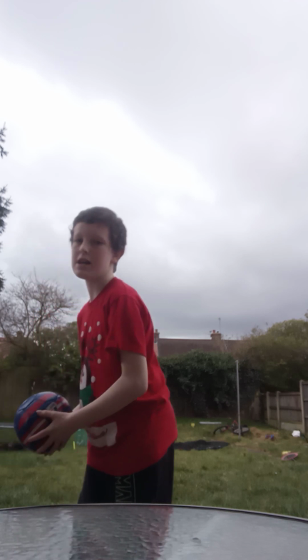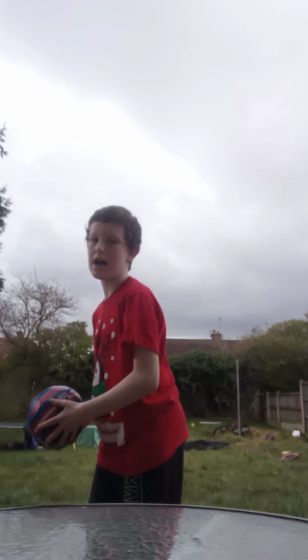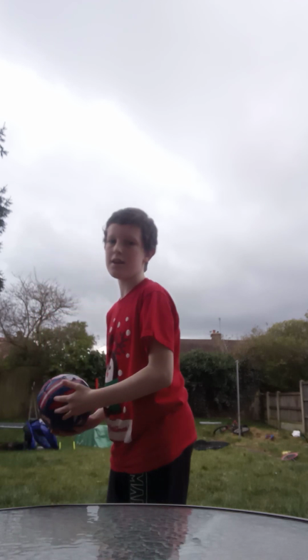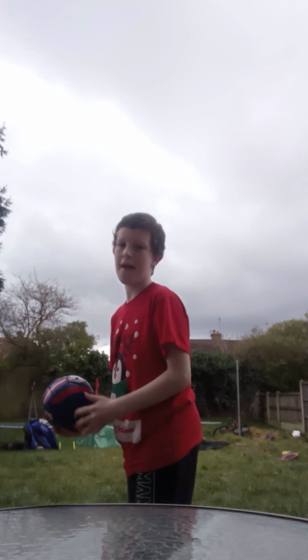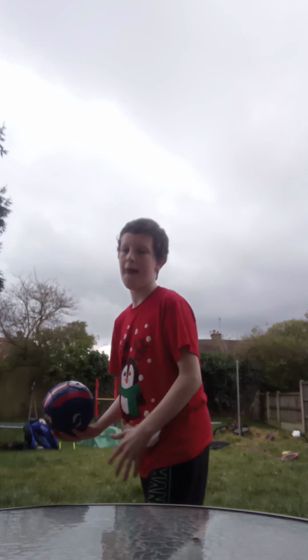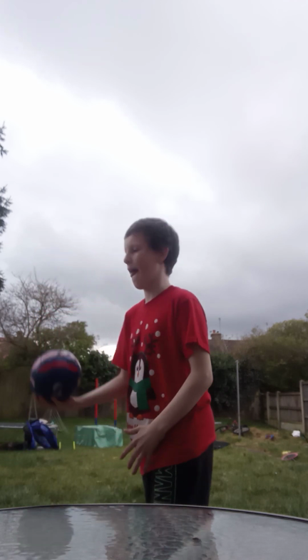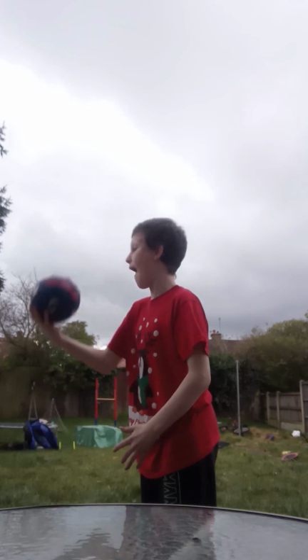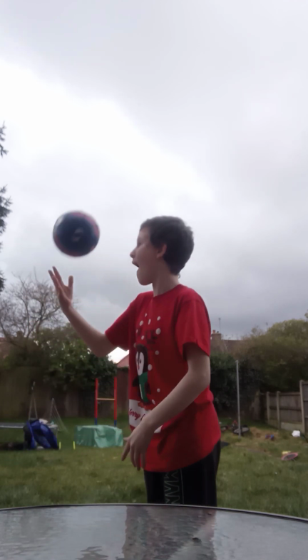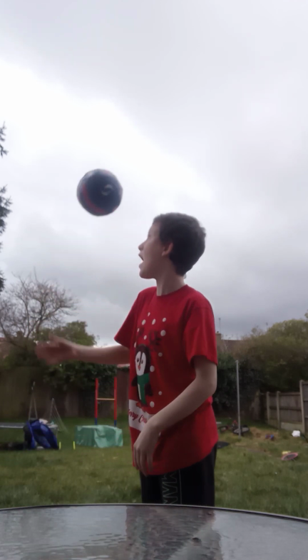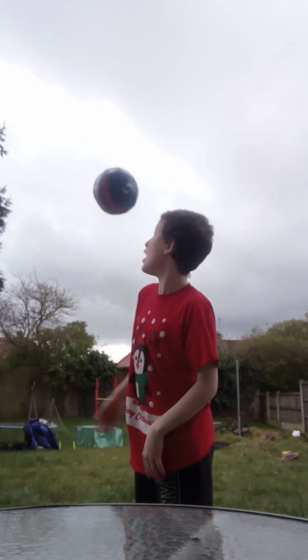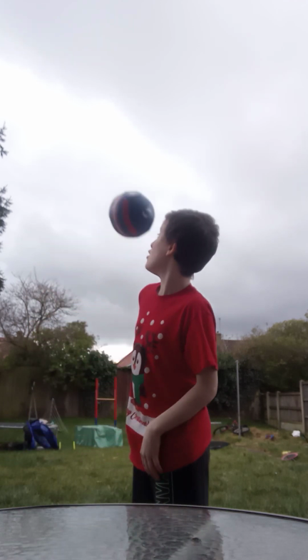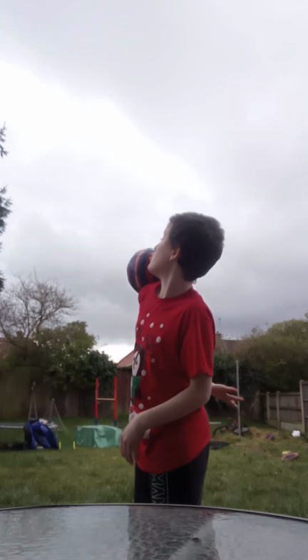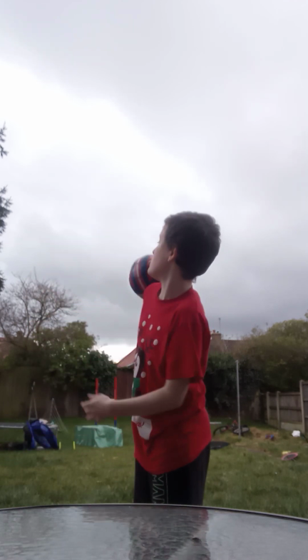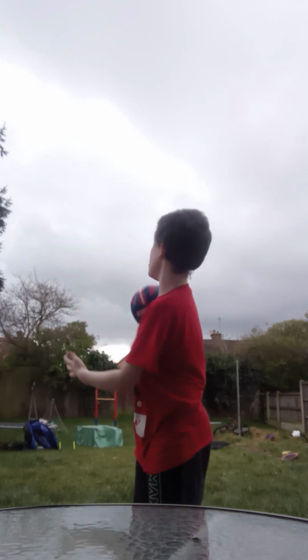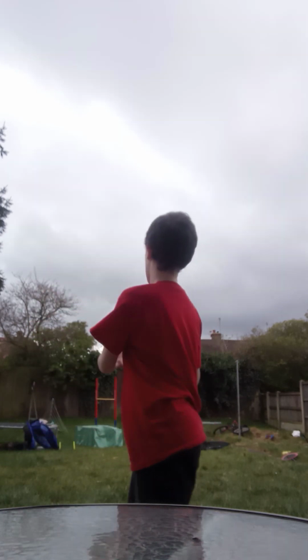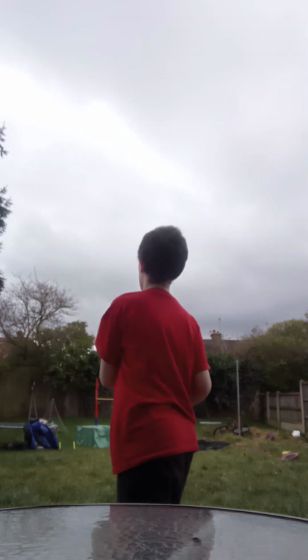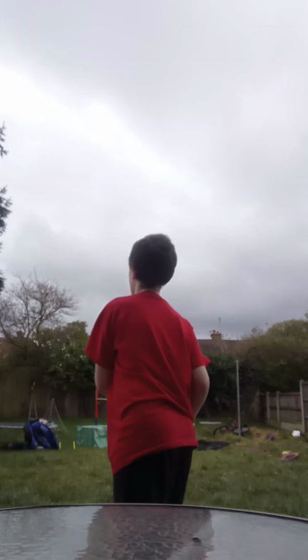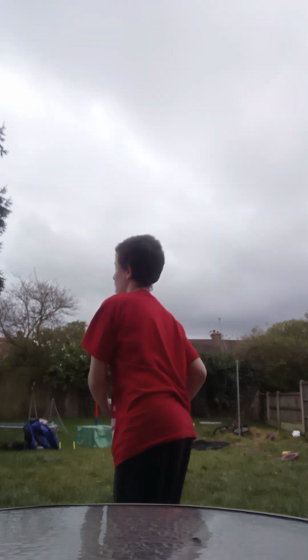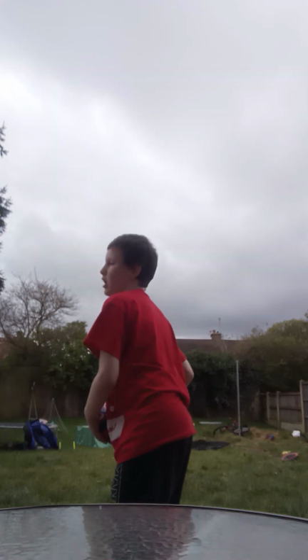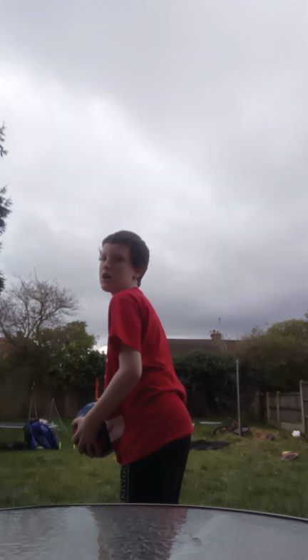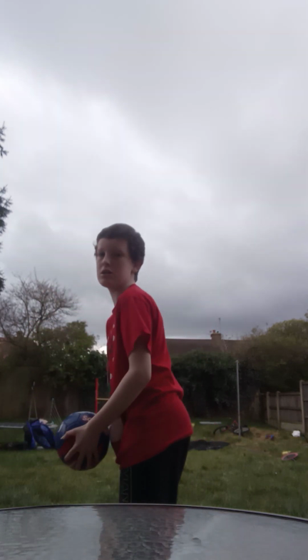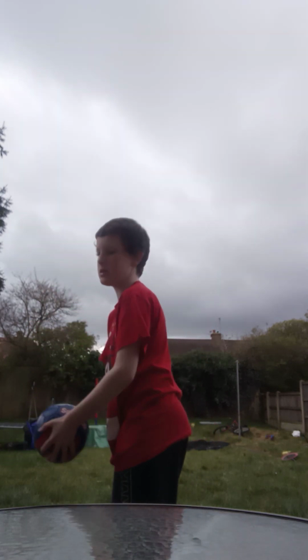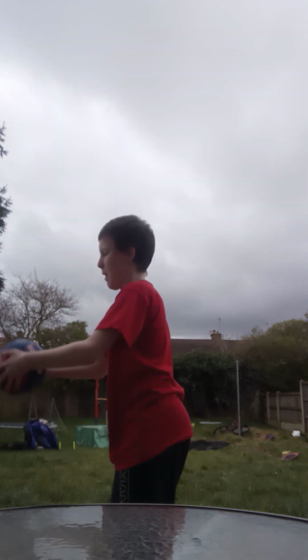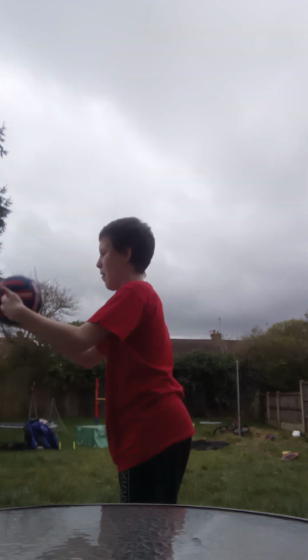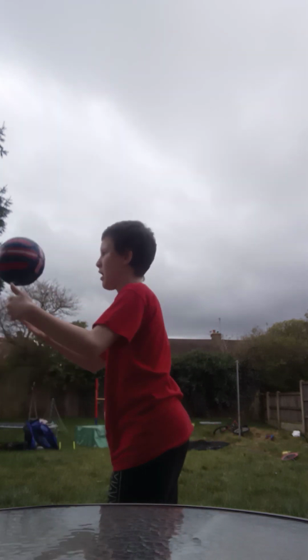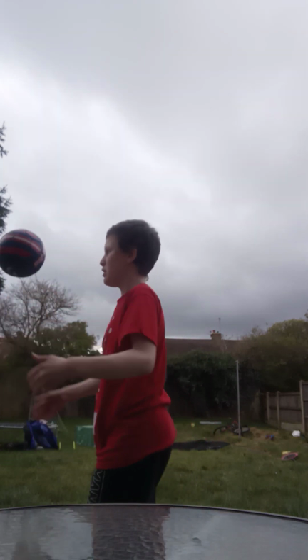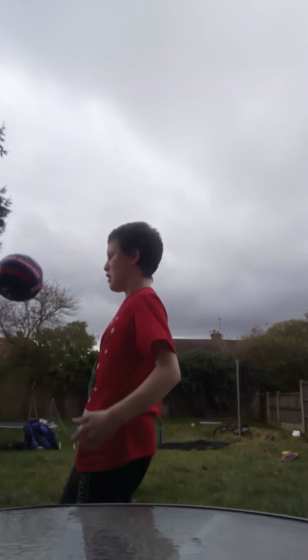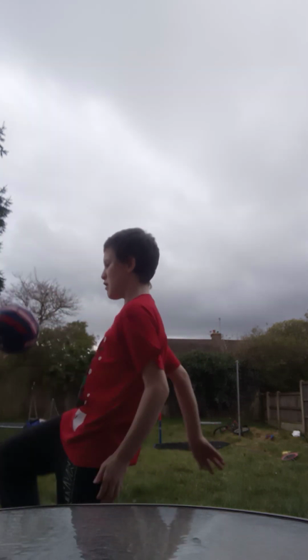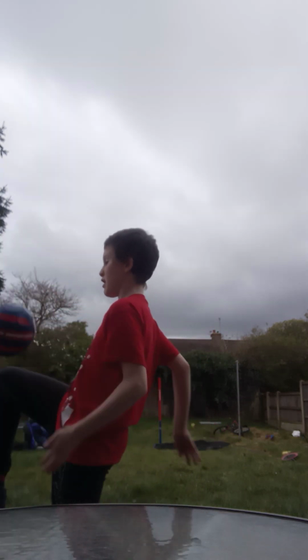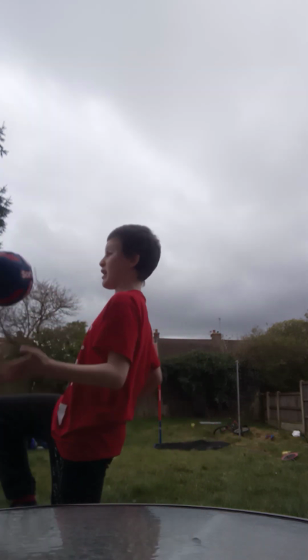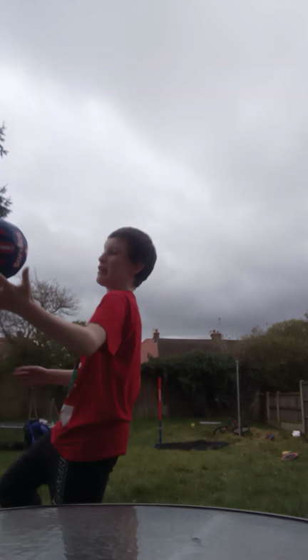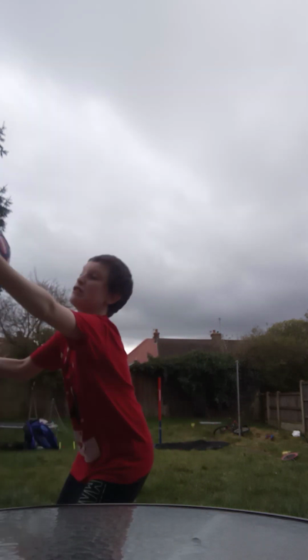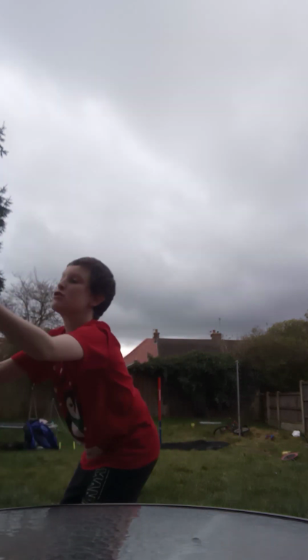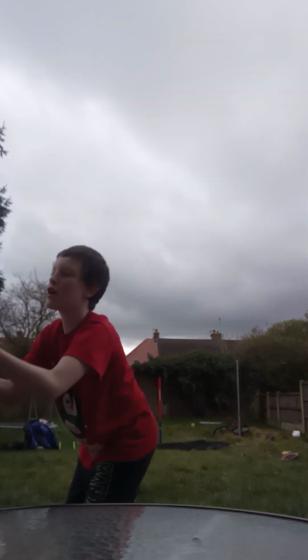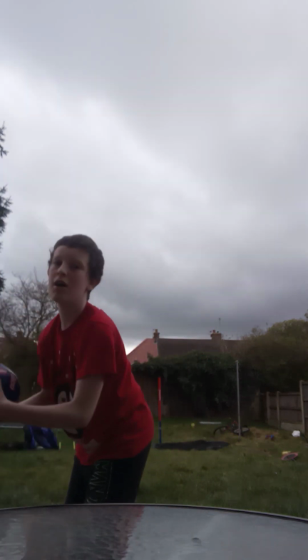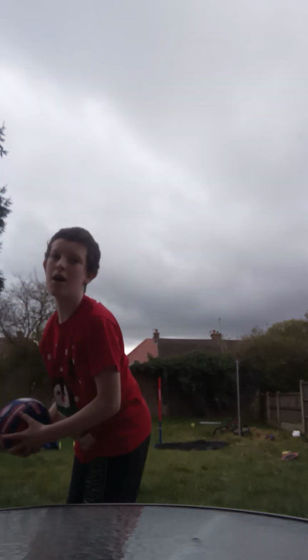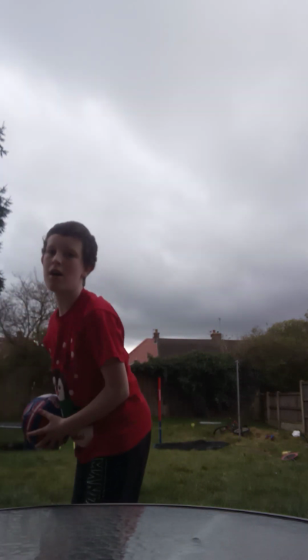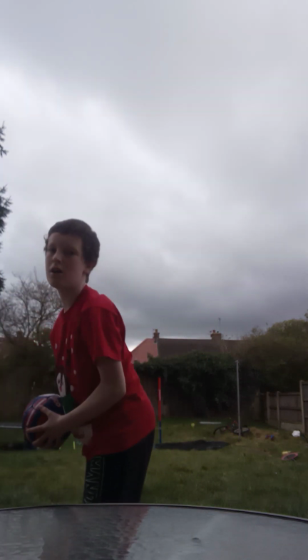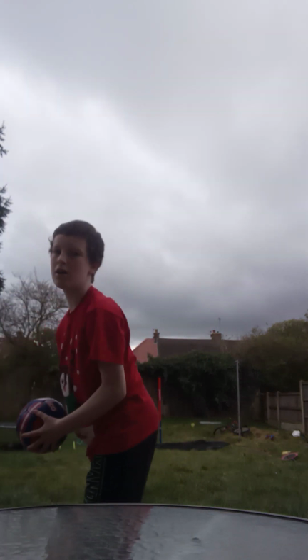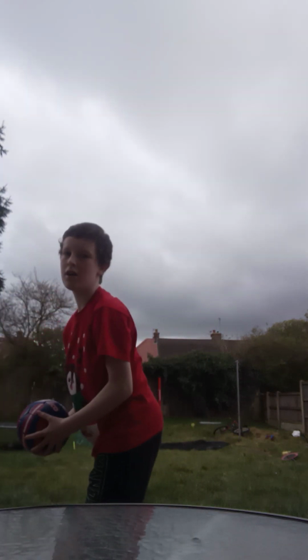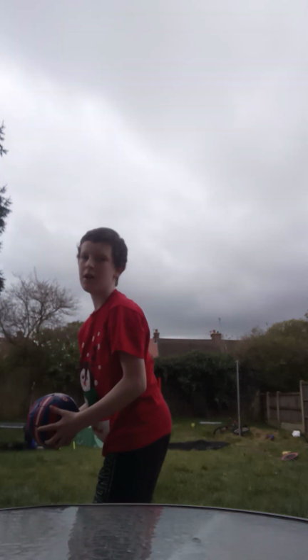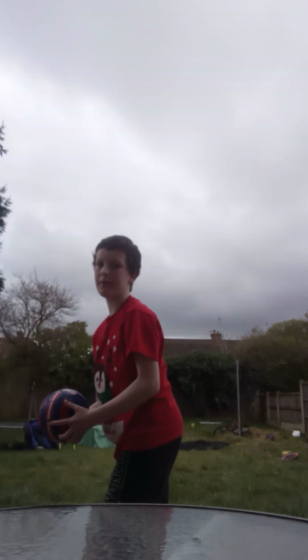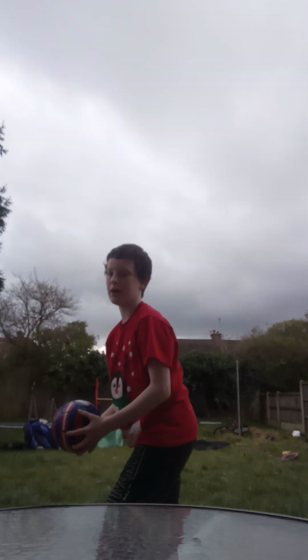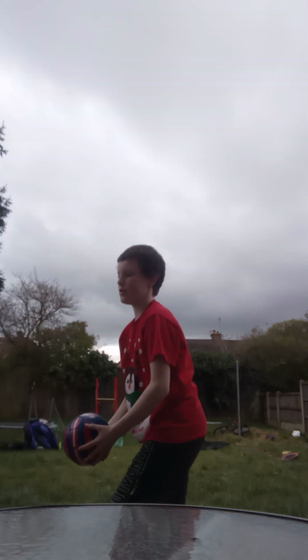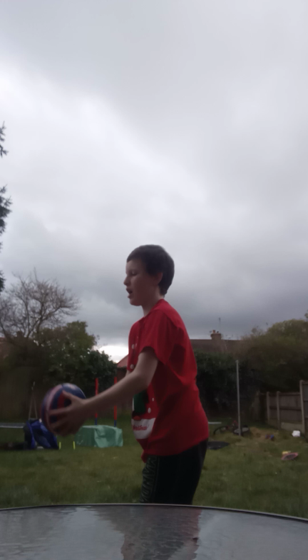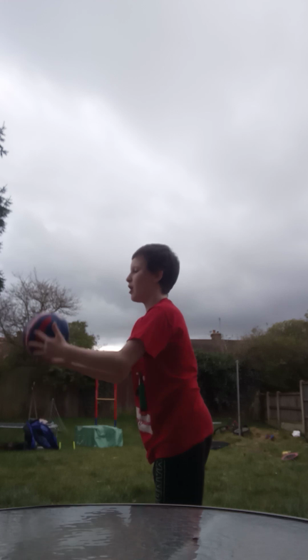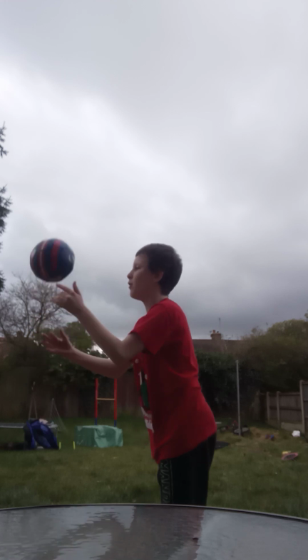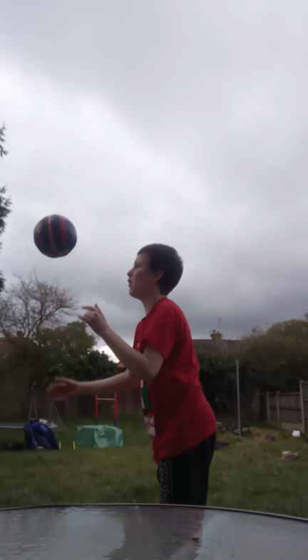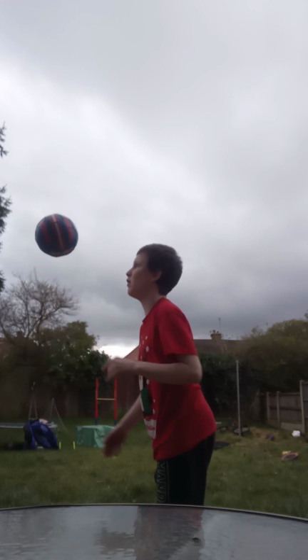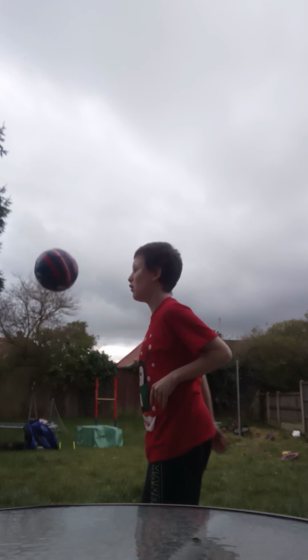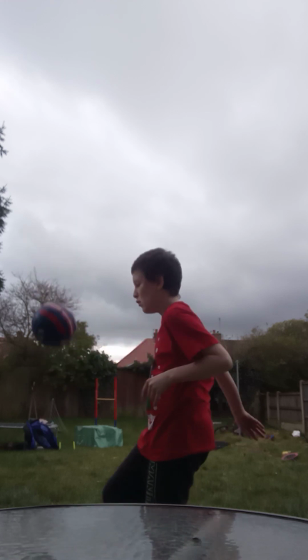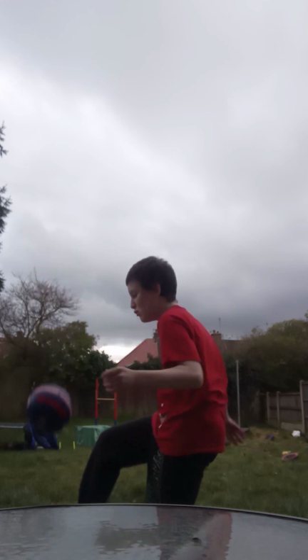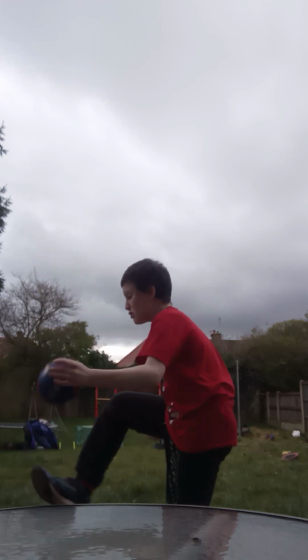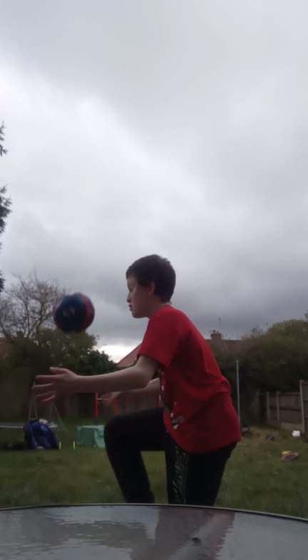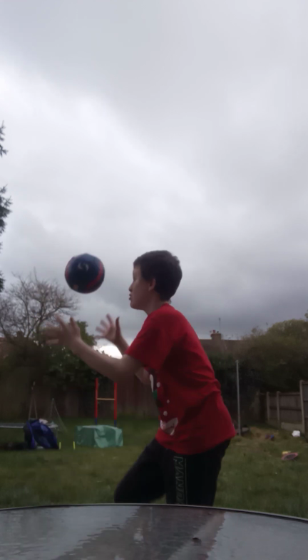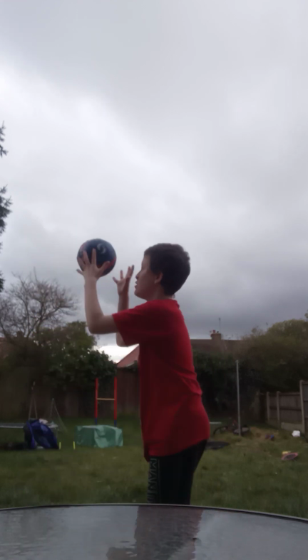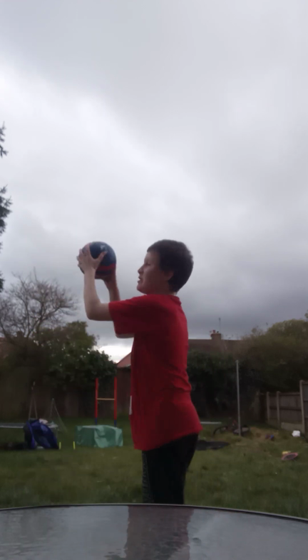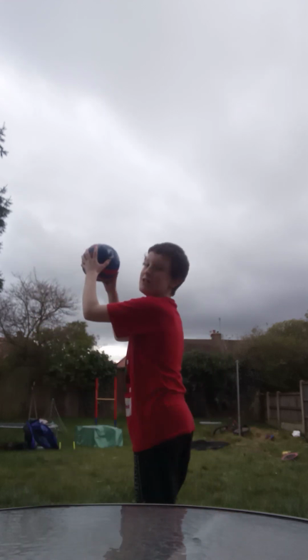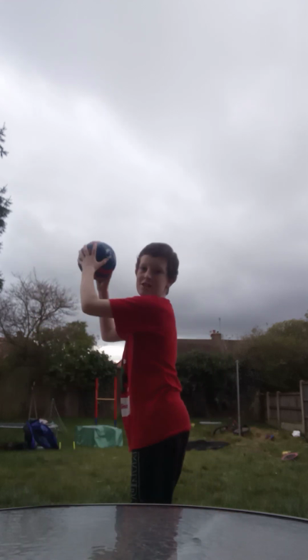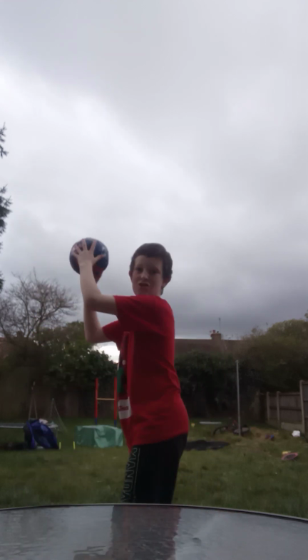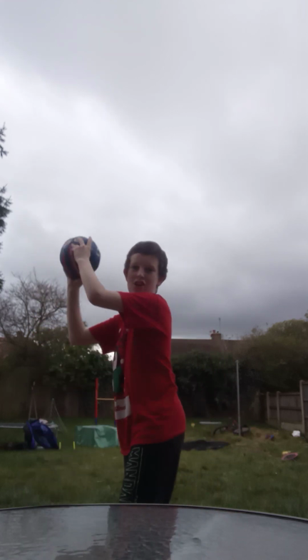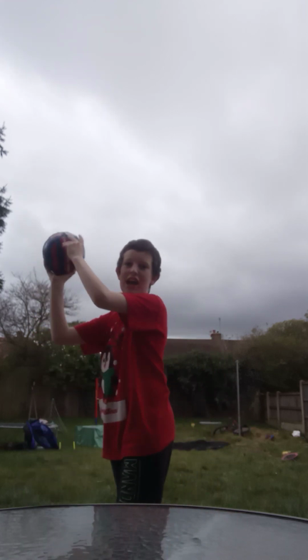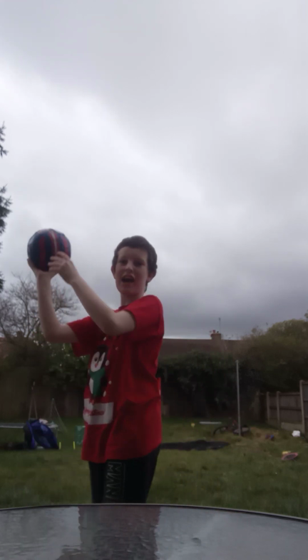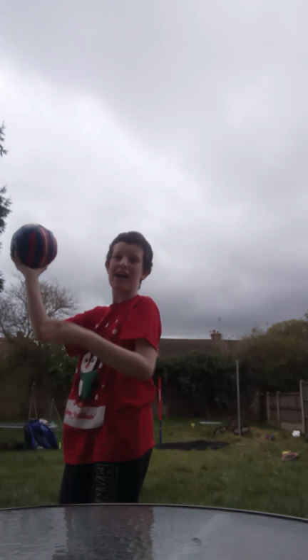Head, shoulder, knees, you go toe. Done it!